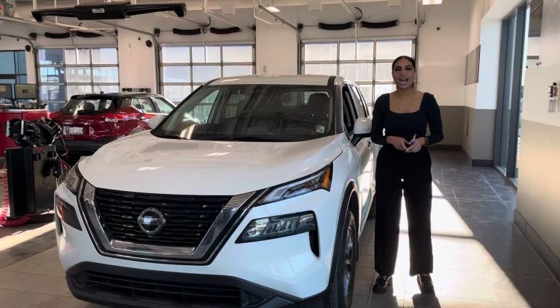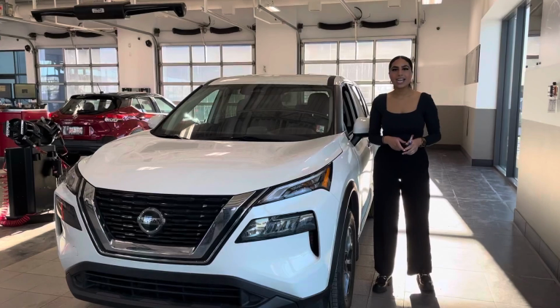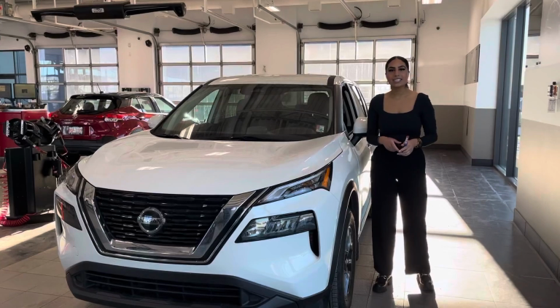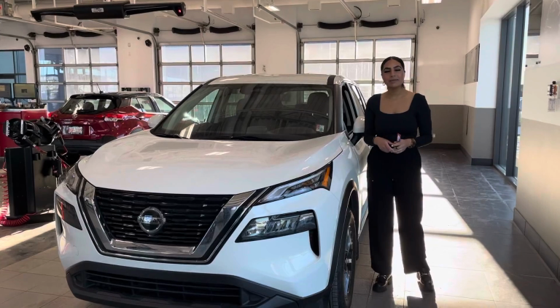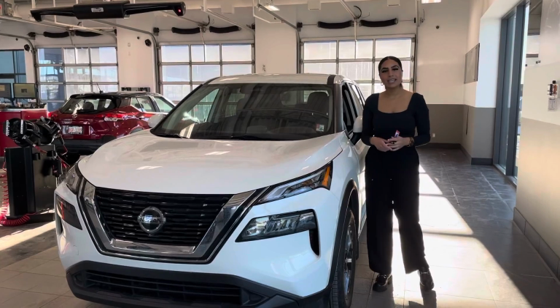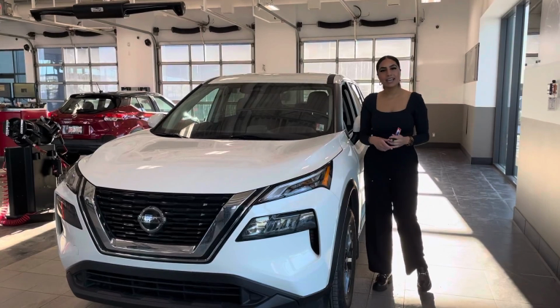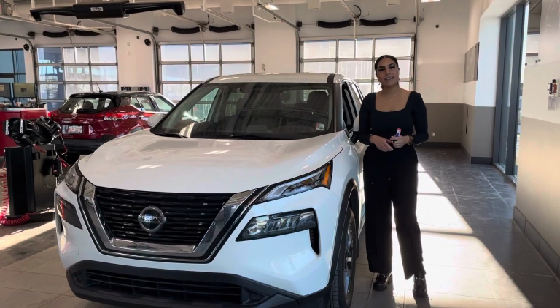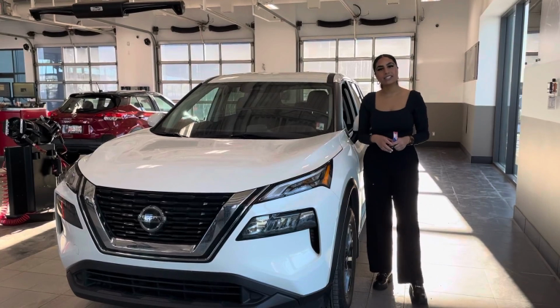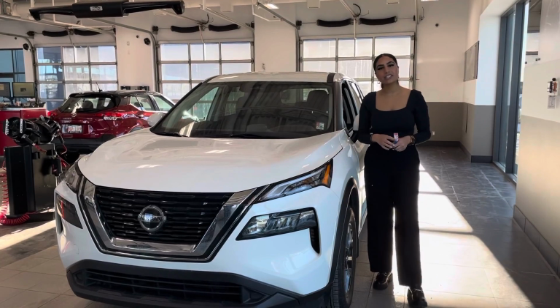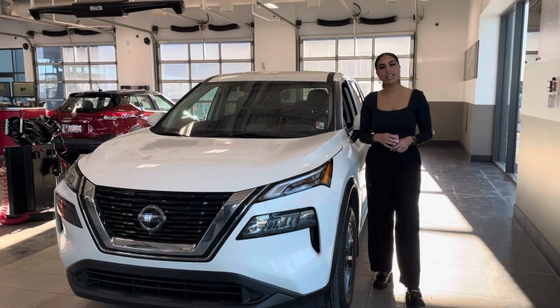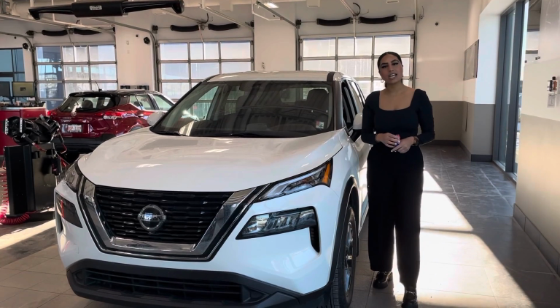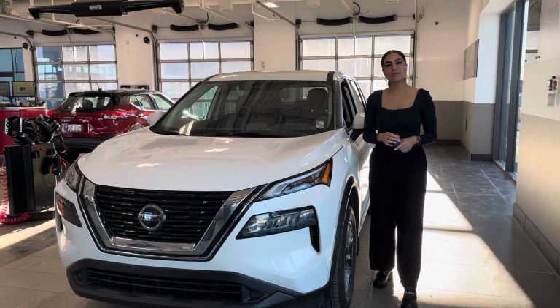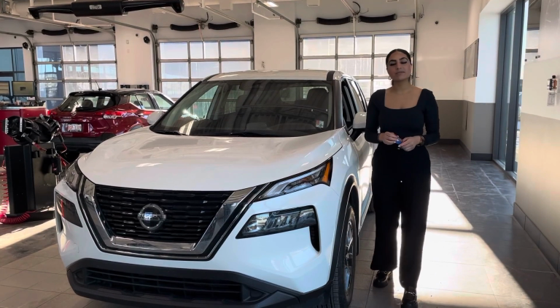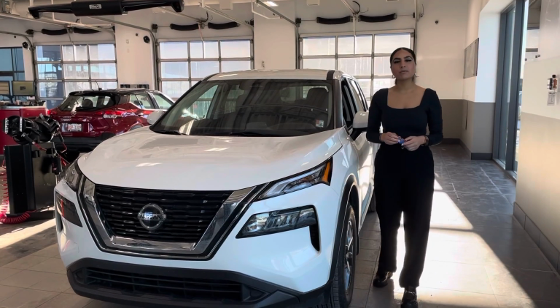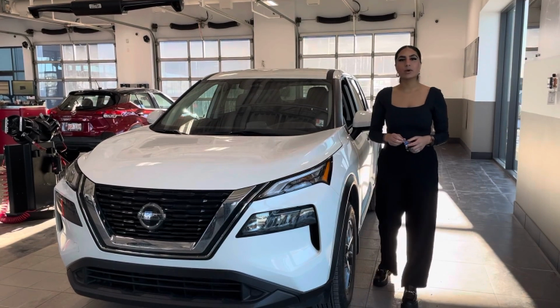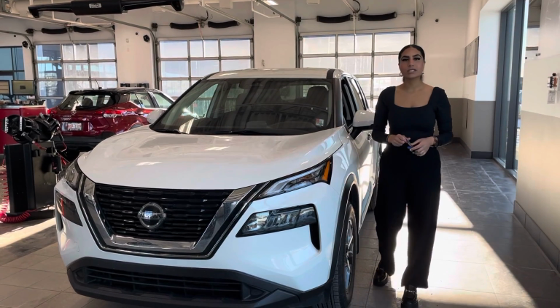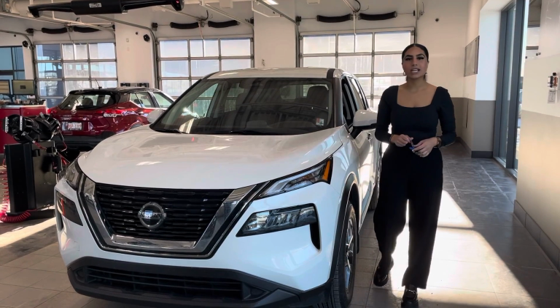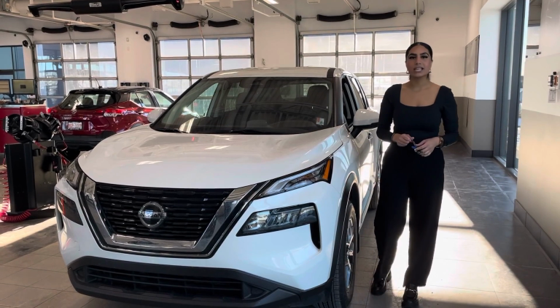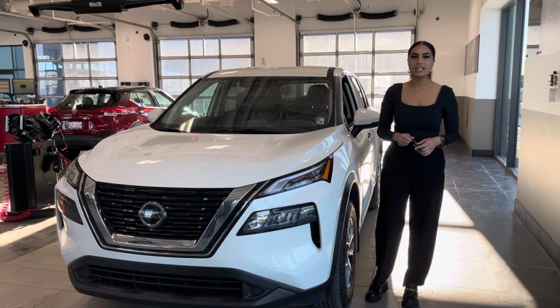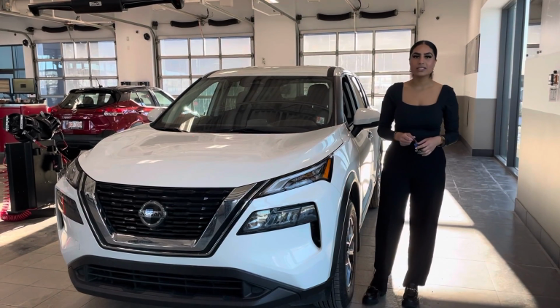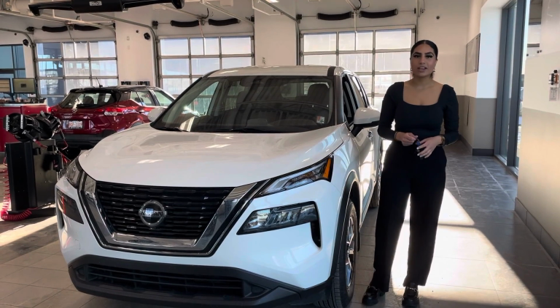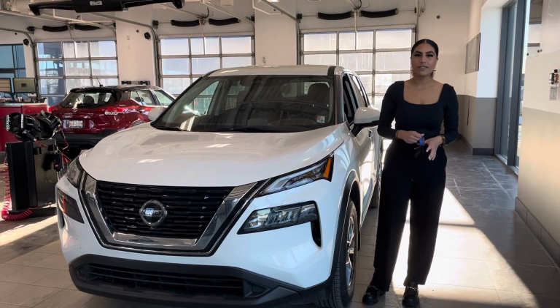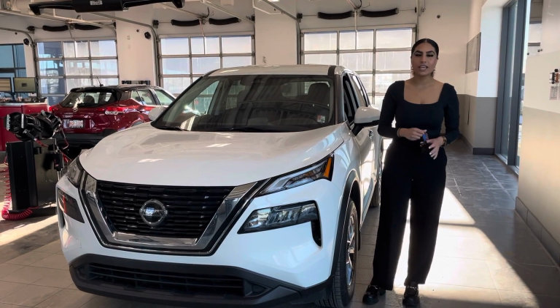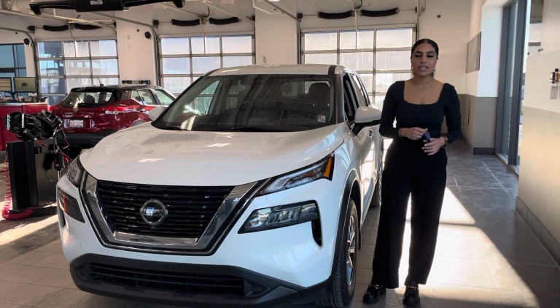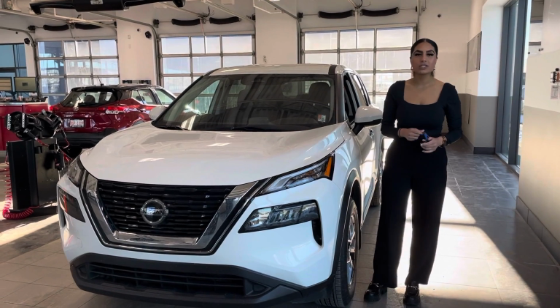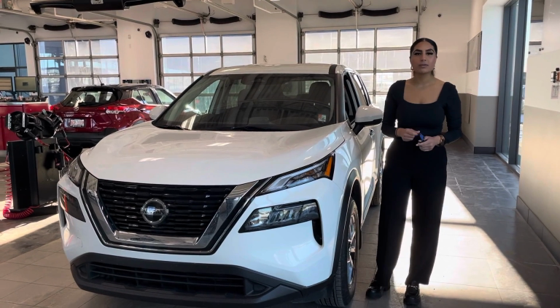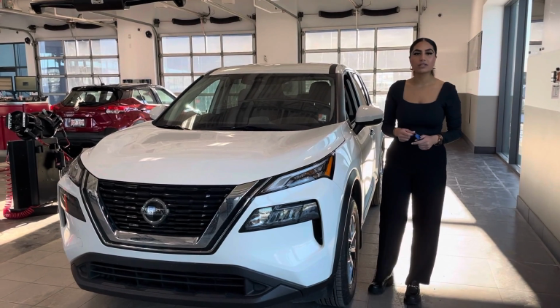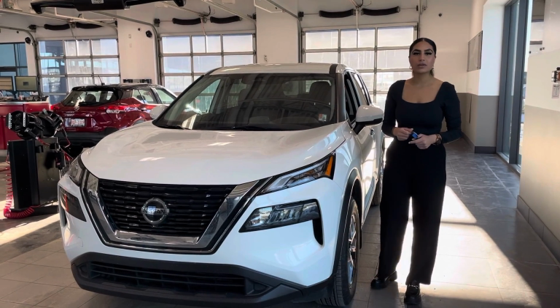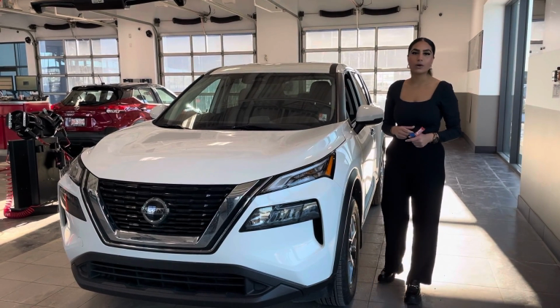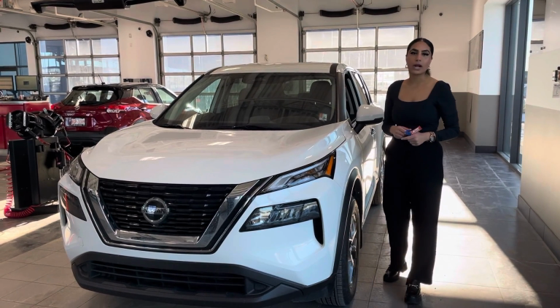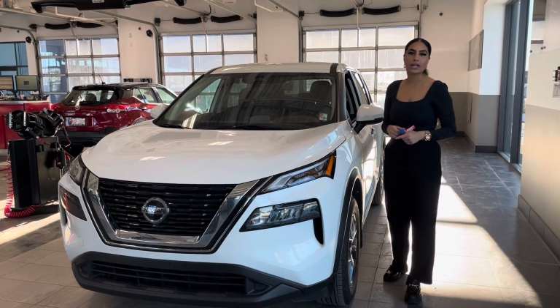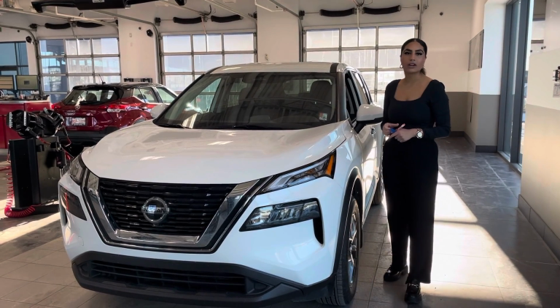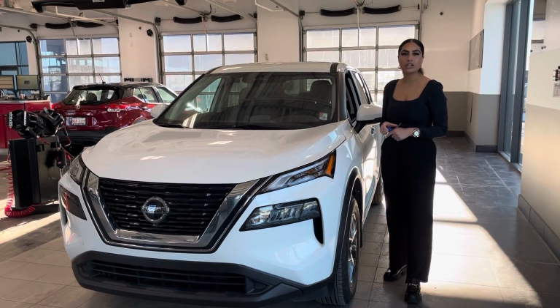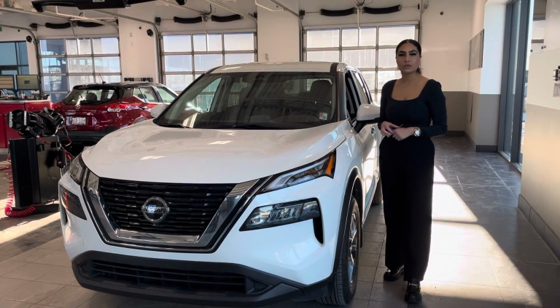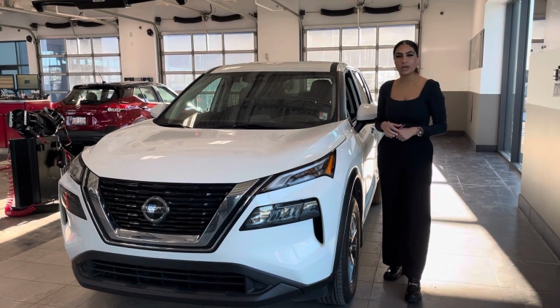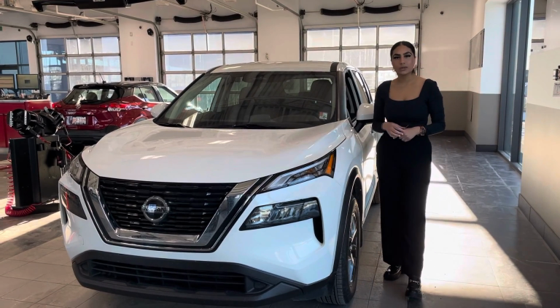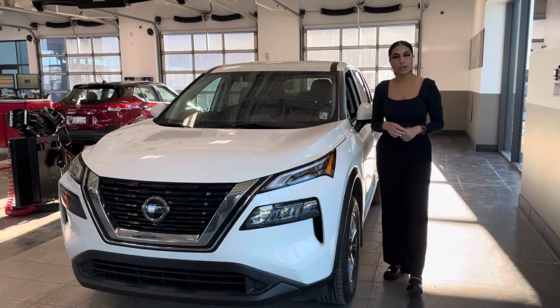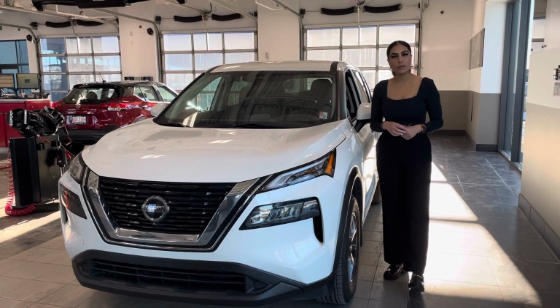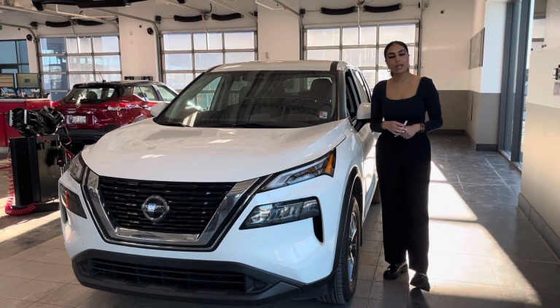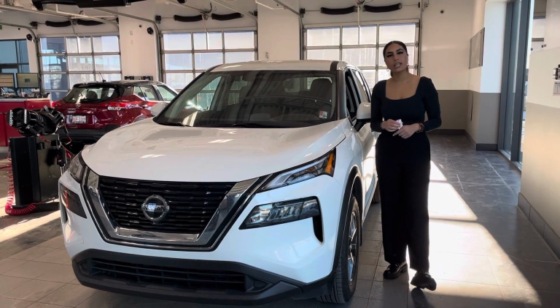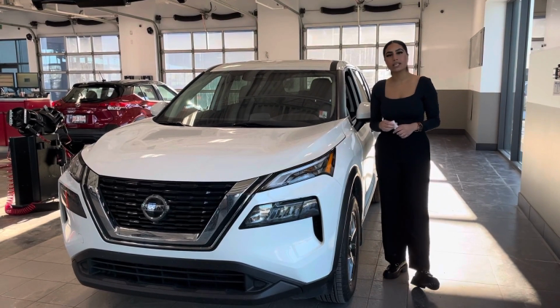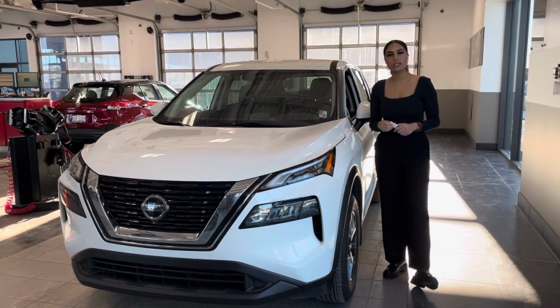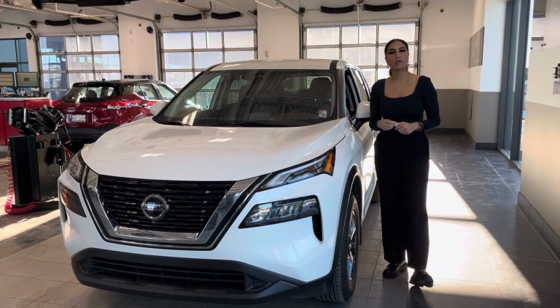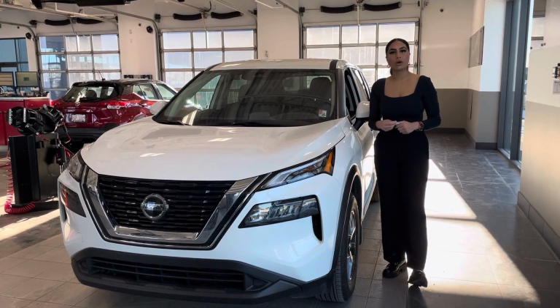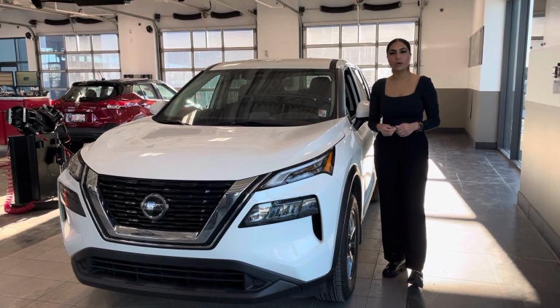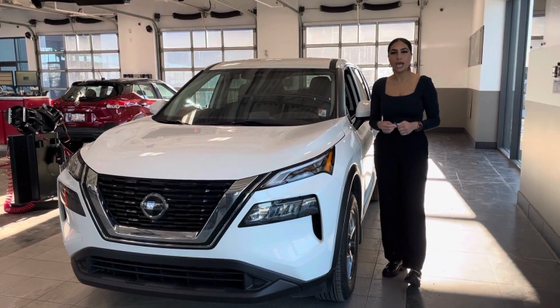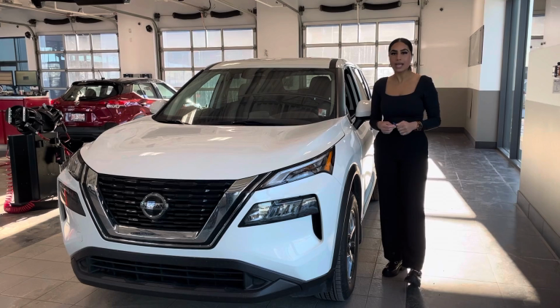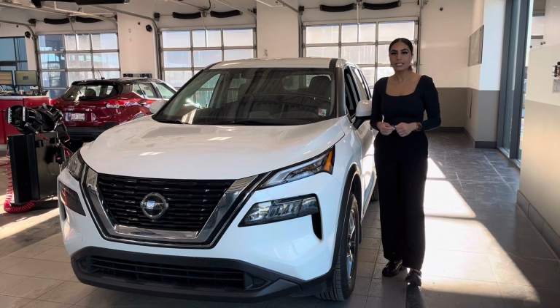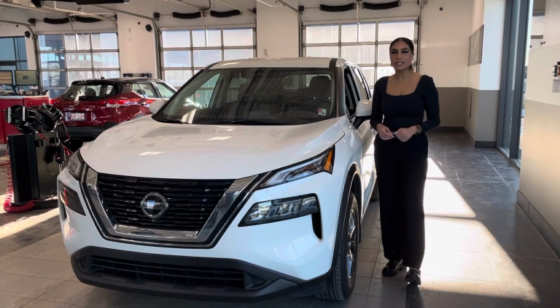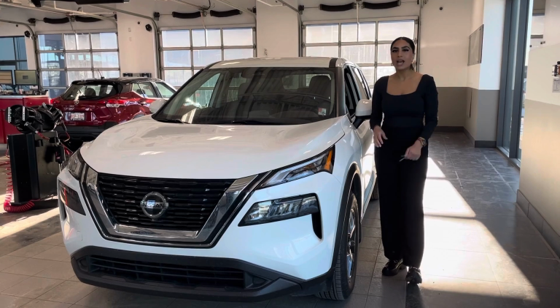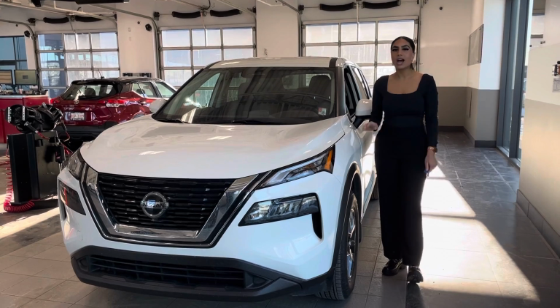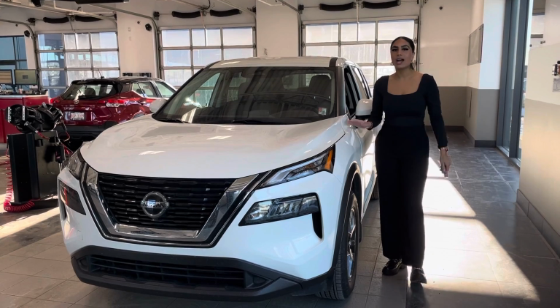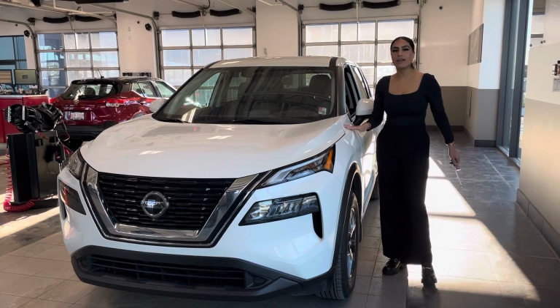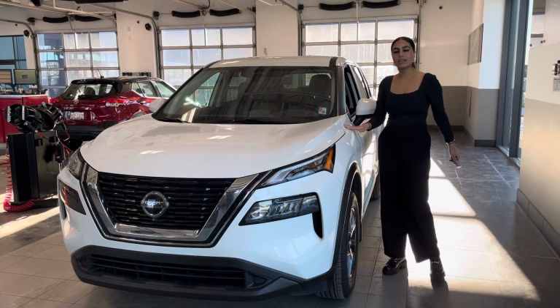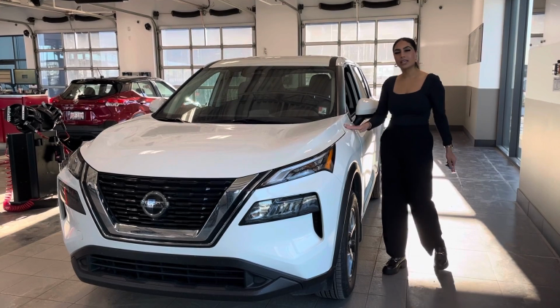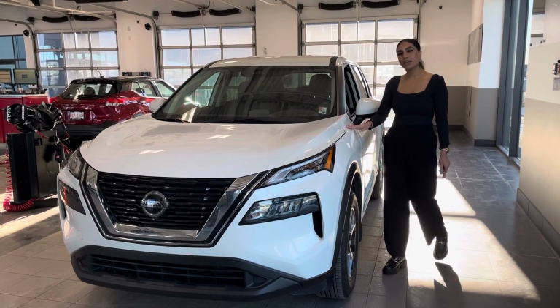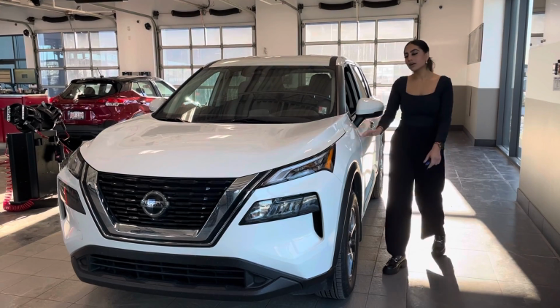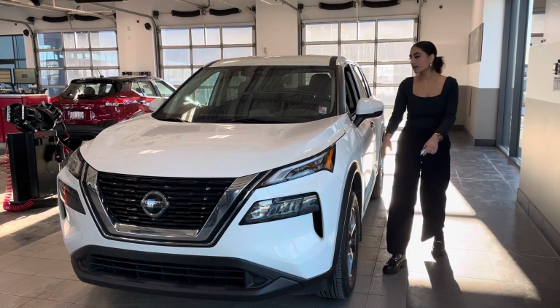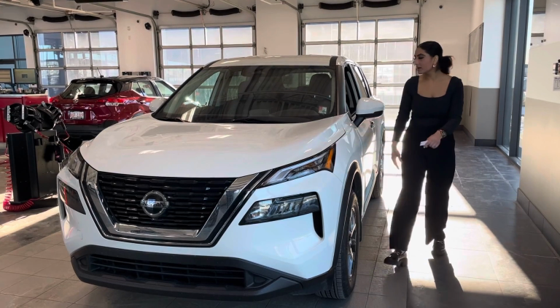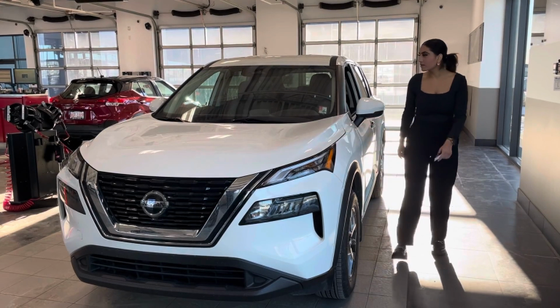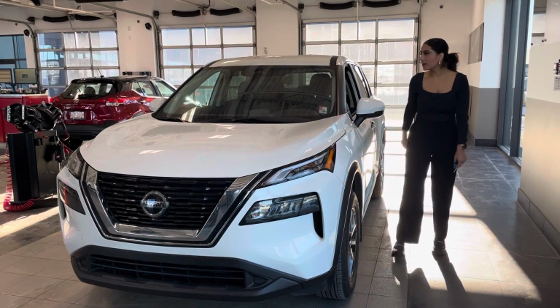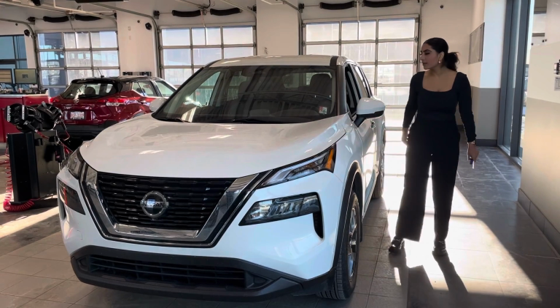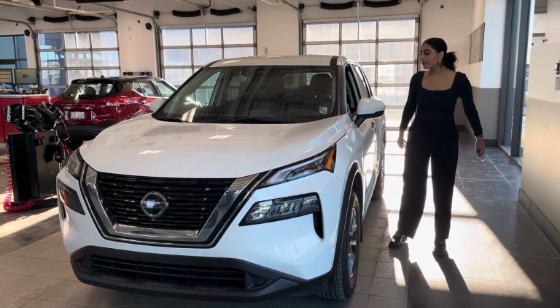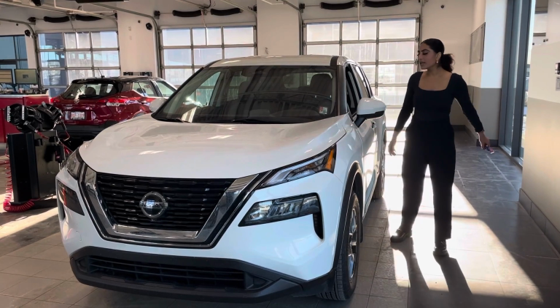Hi, I'm Tamika. This is Jasmine from Northside Nissan. Thank you so much for looking at our 2021 Nissan Rogue S. I have it here in front of me.